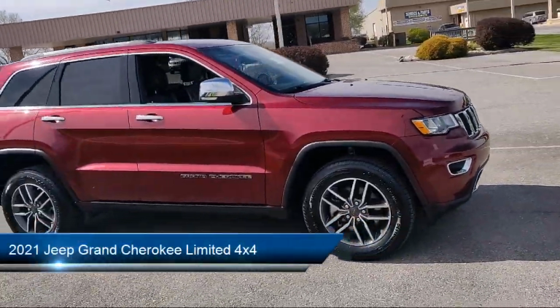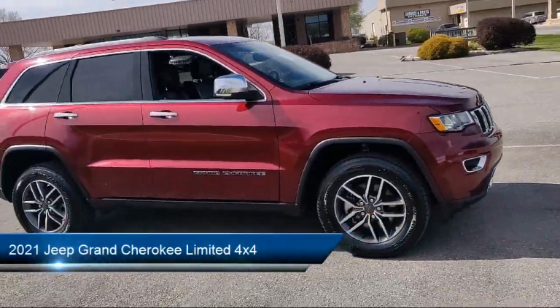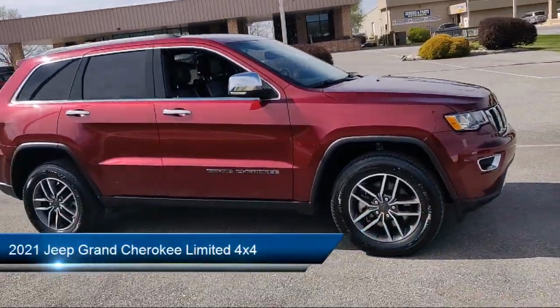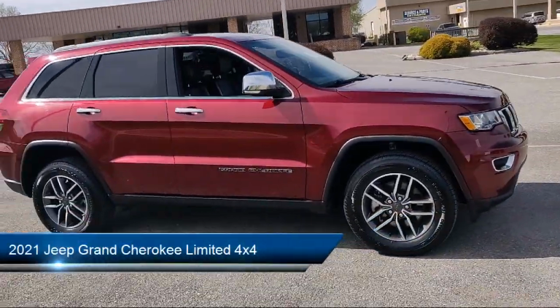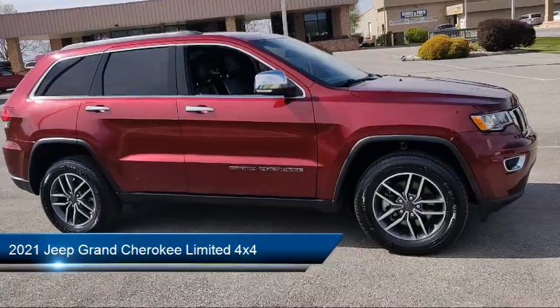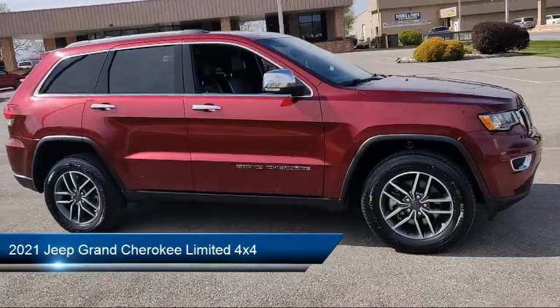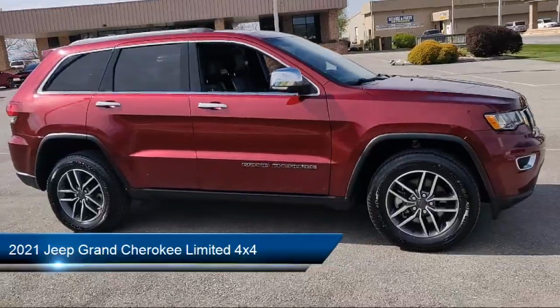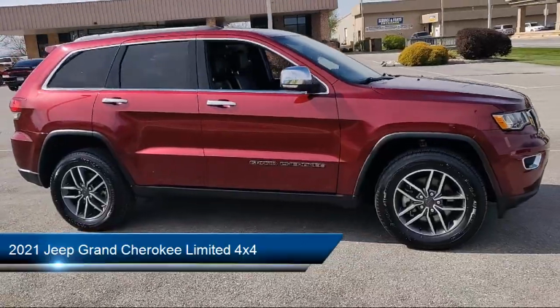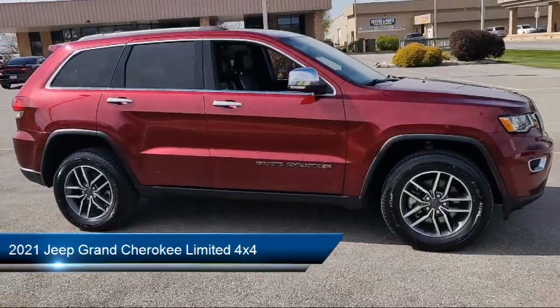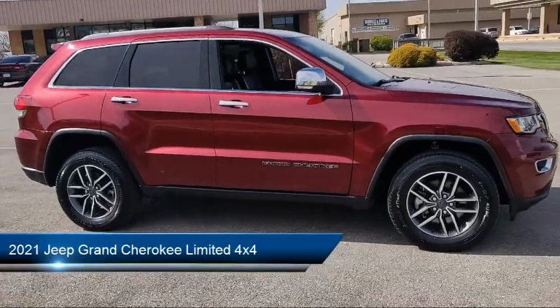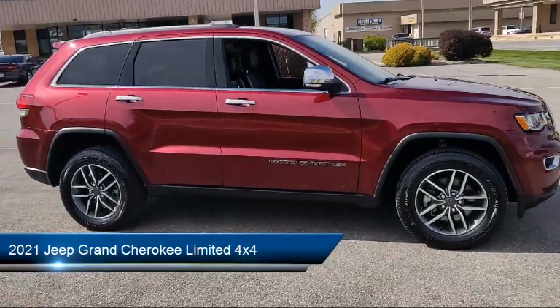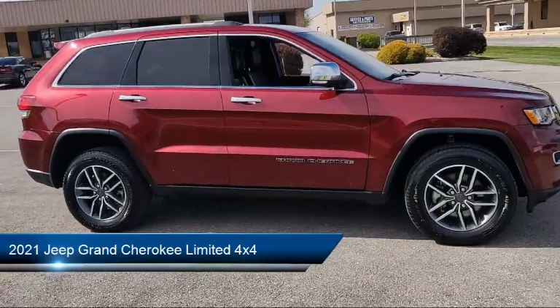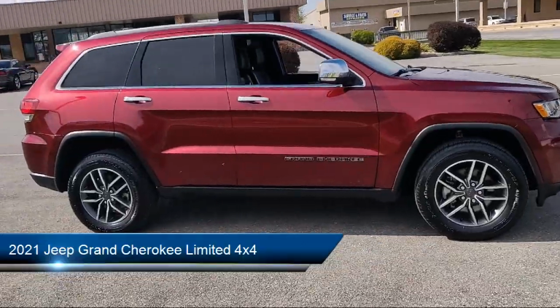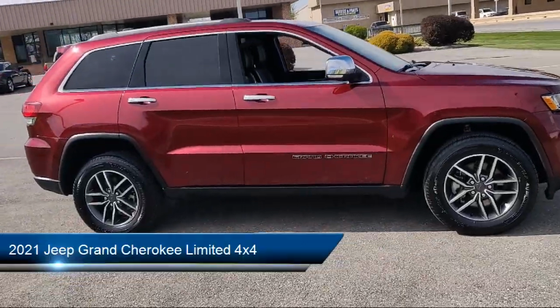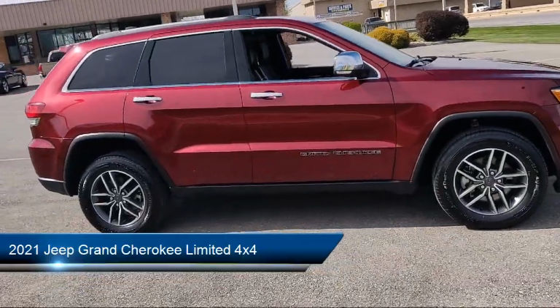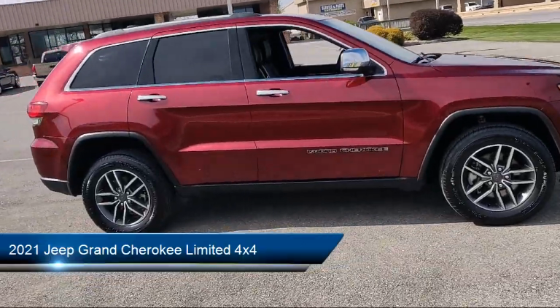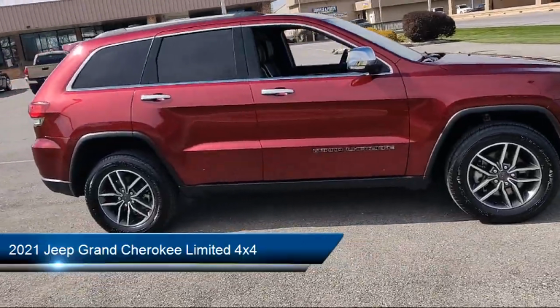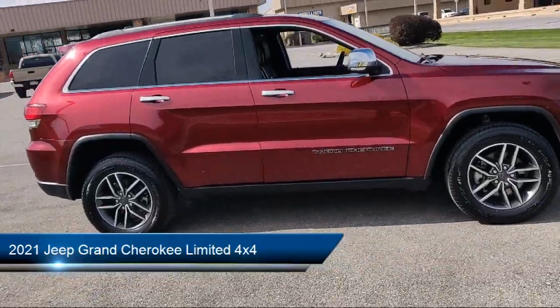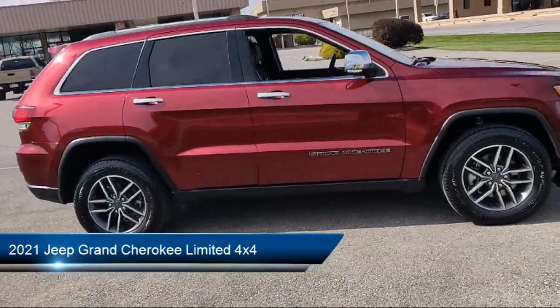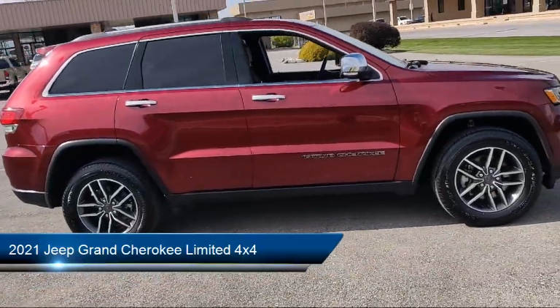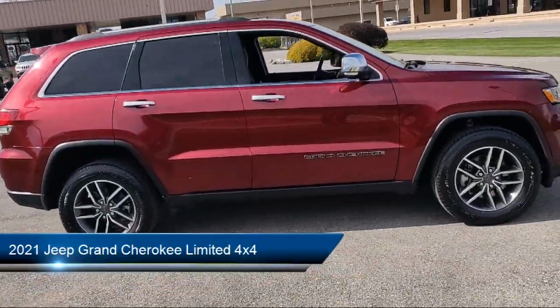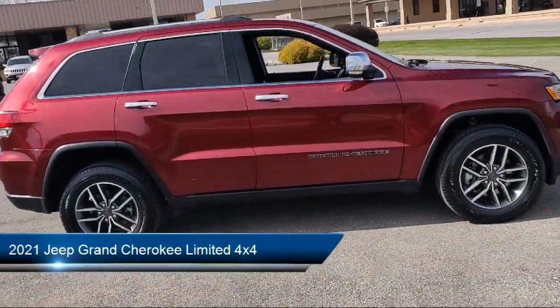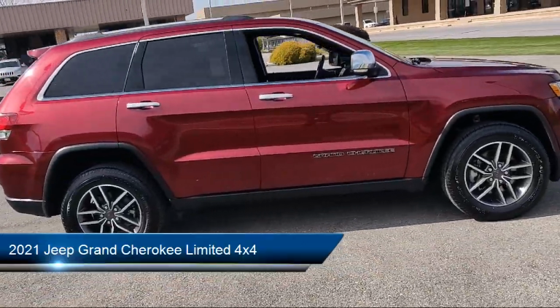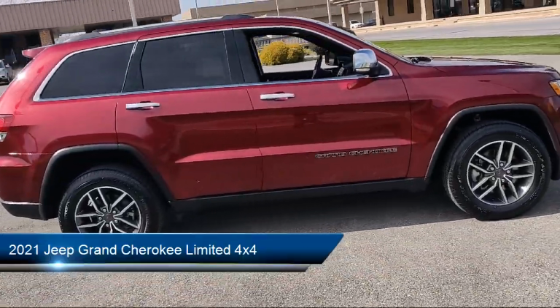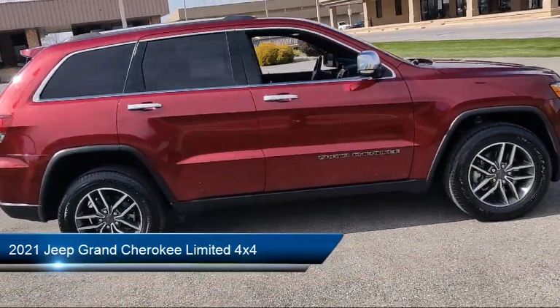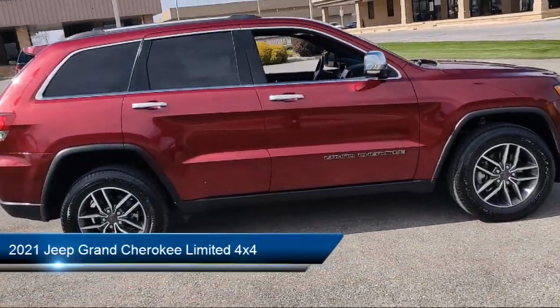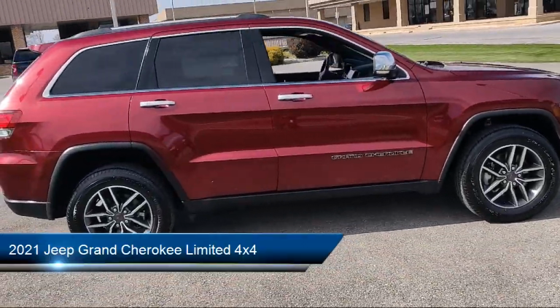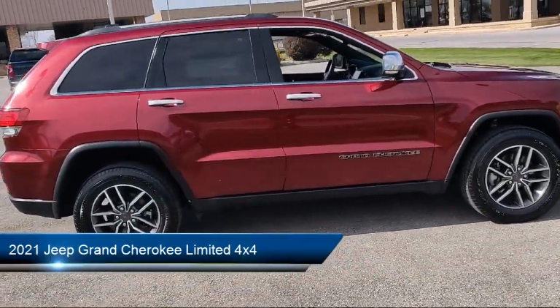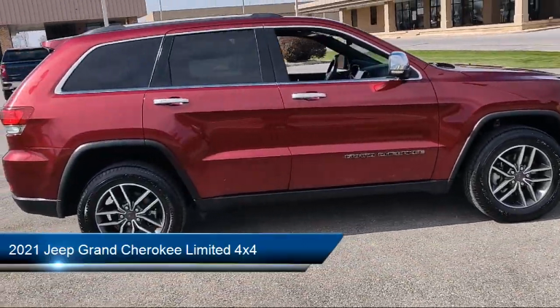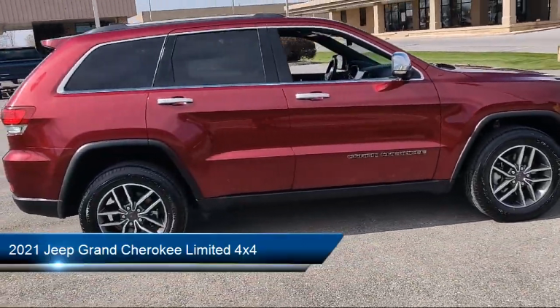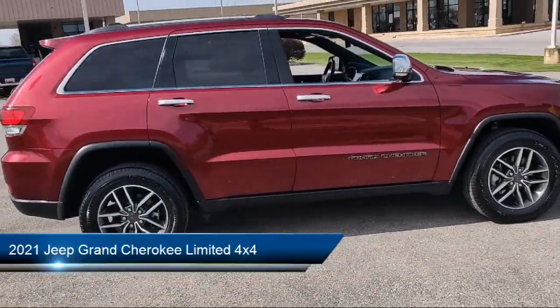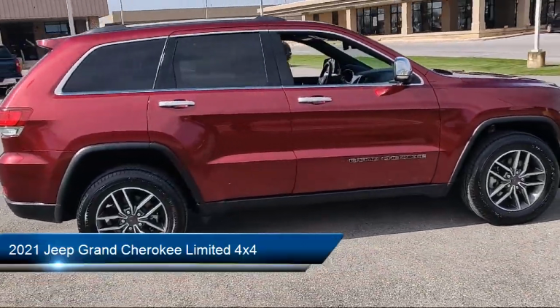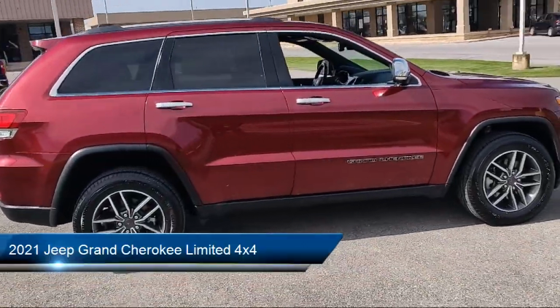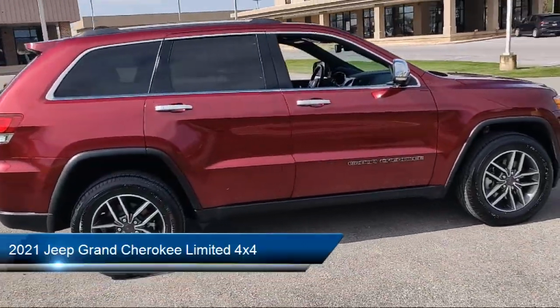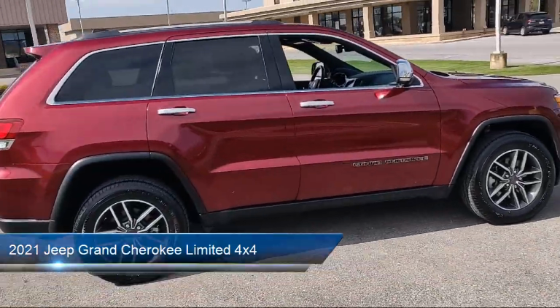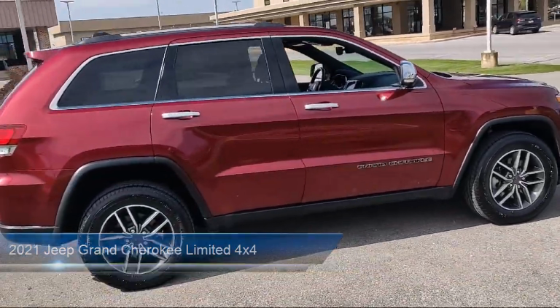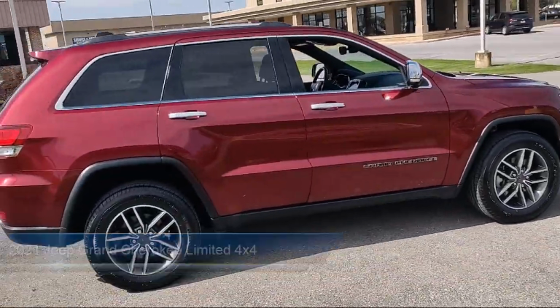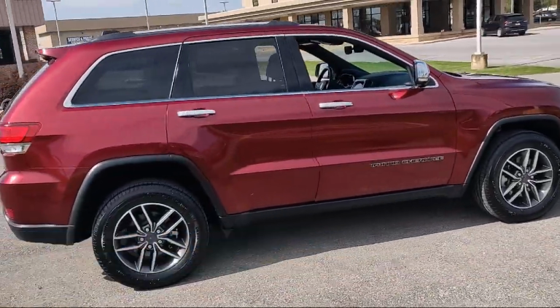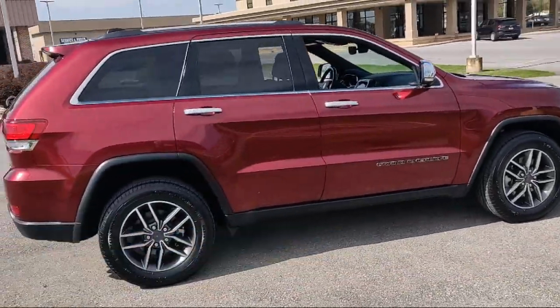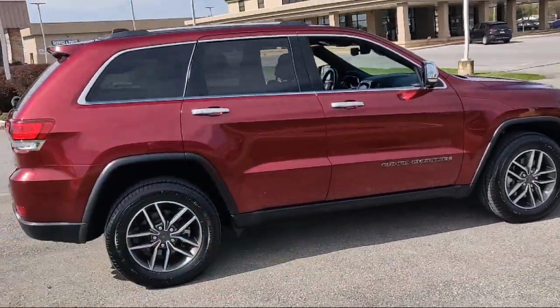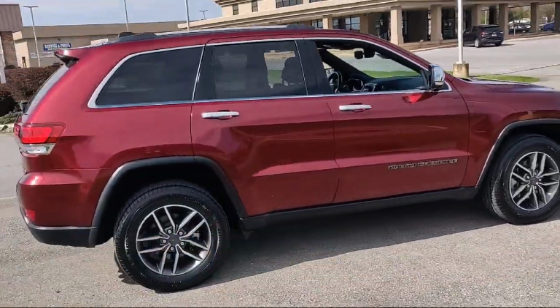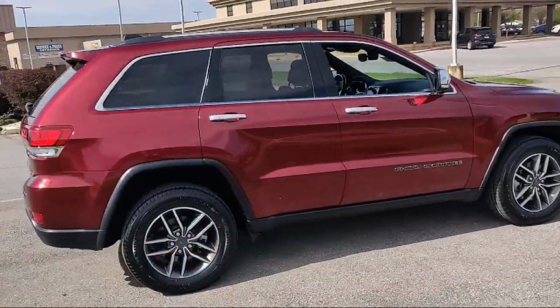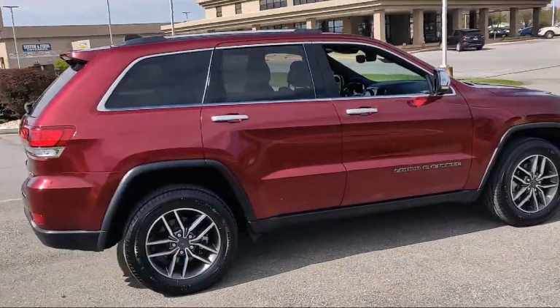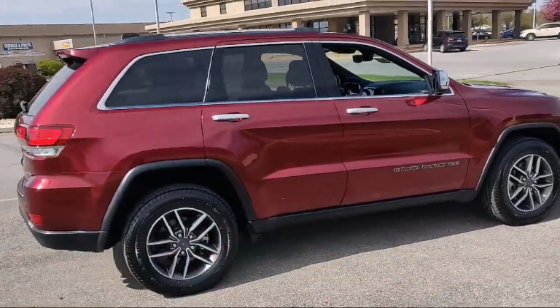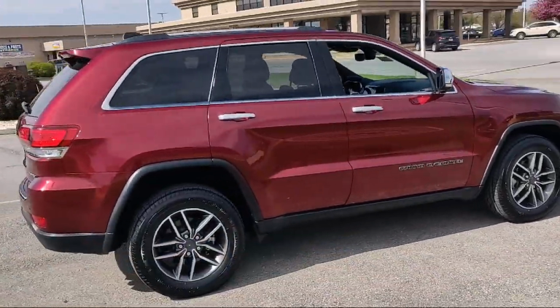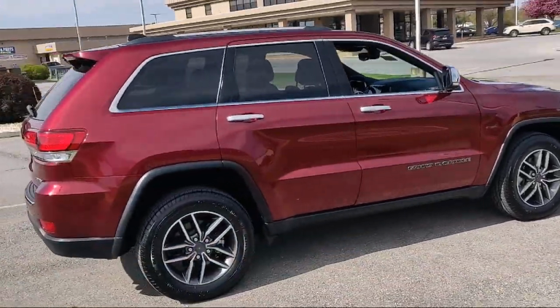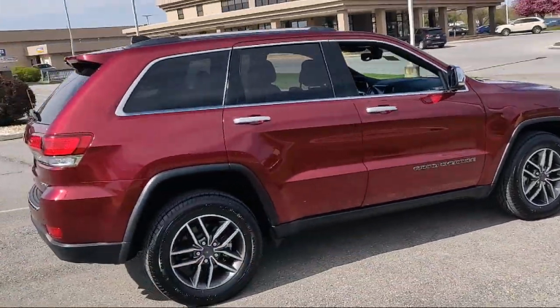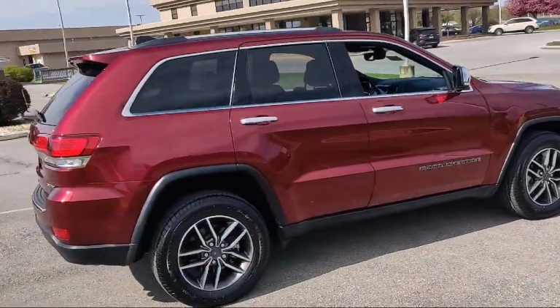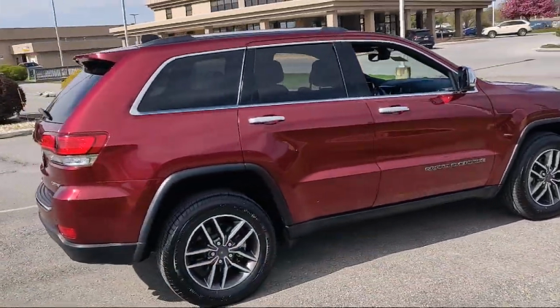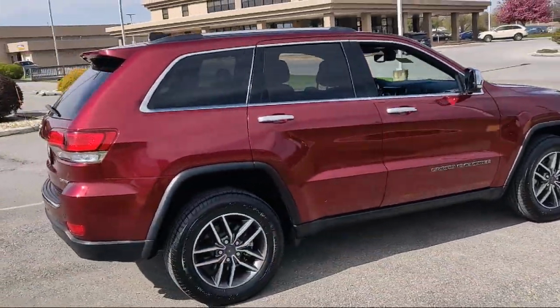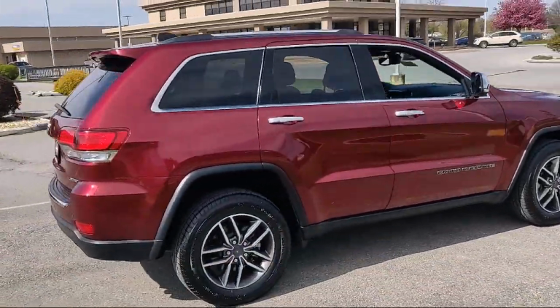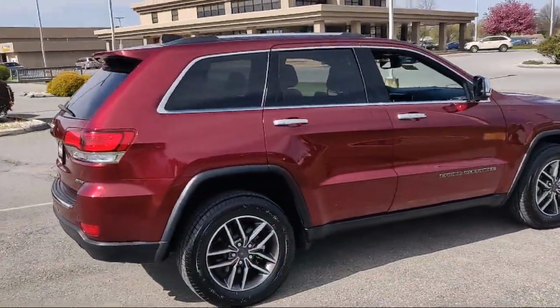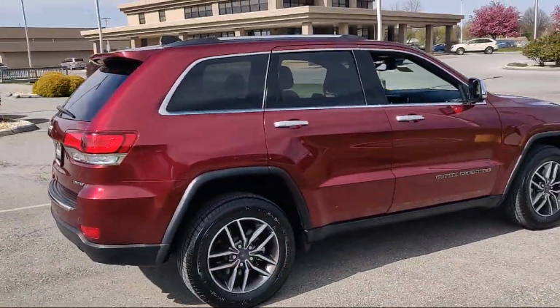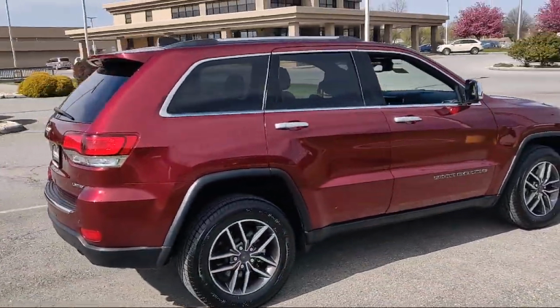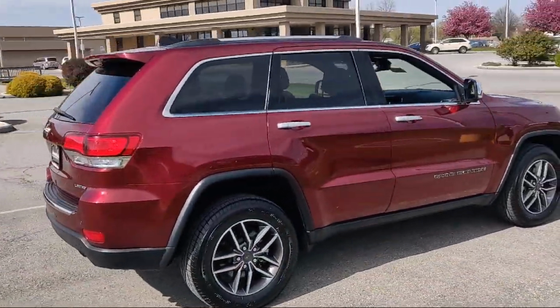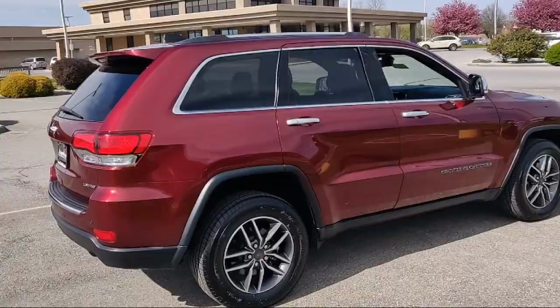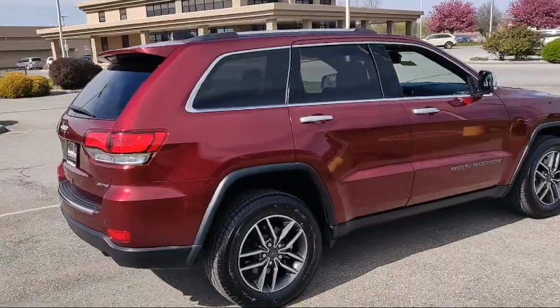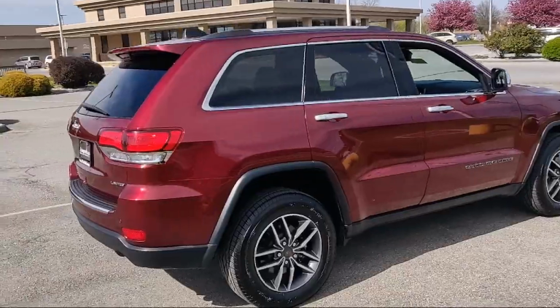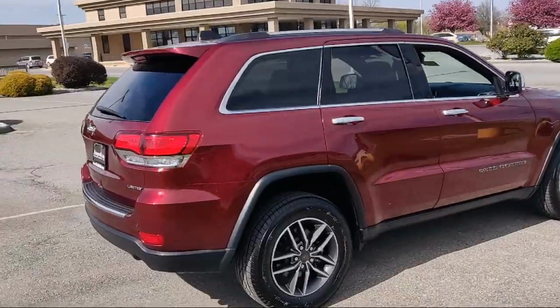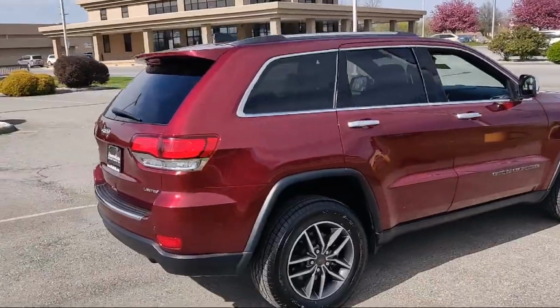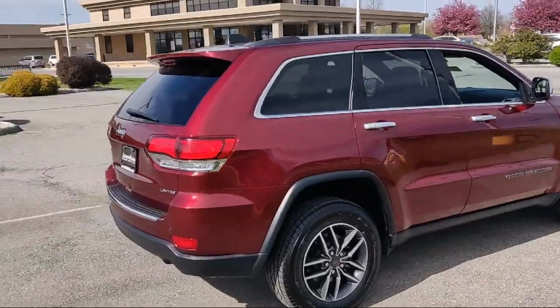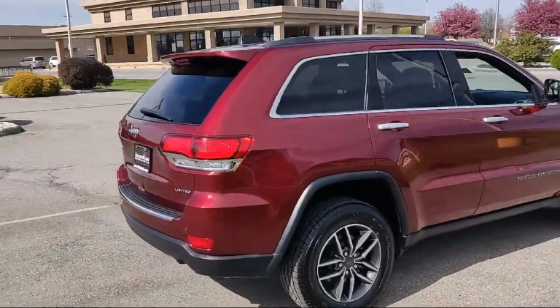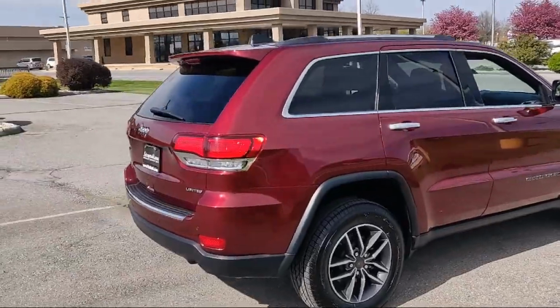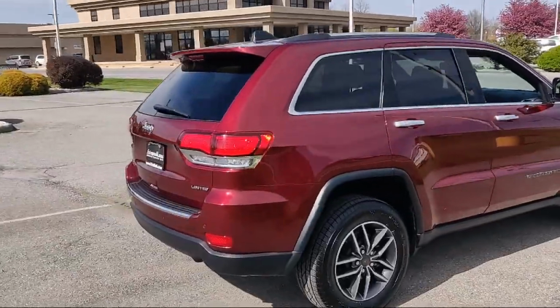It comes equipped with many standard and optional features, and has less than 65,000 miles on the odometer.